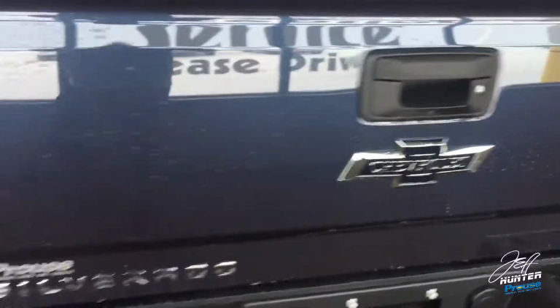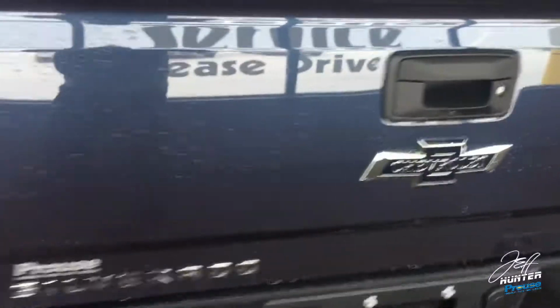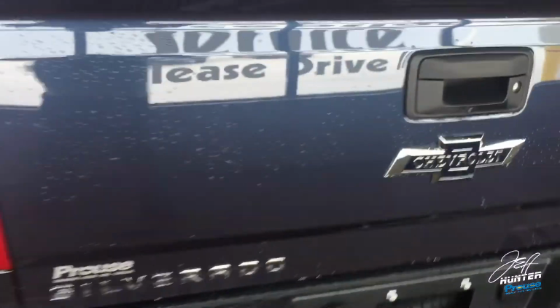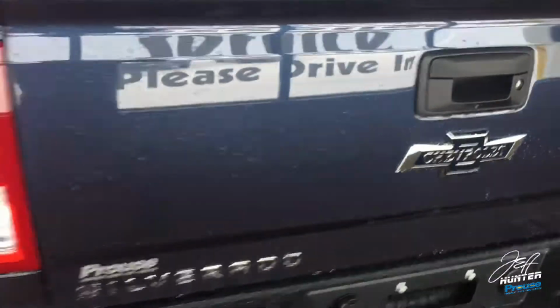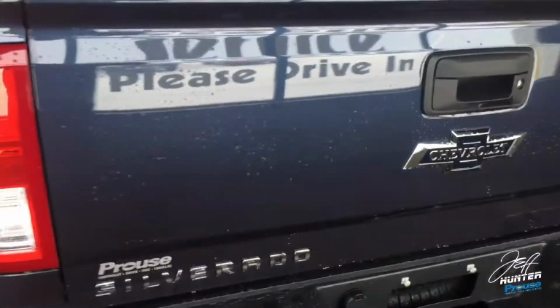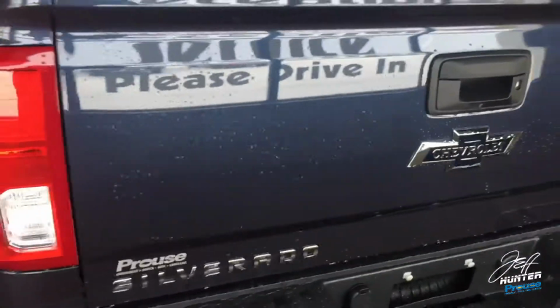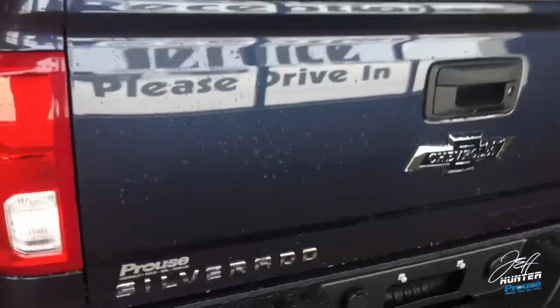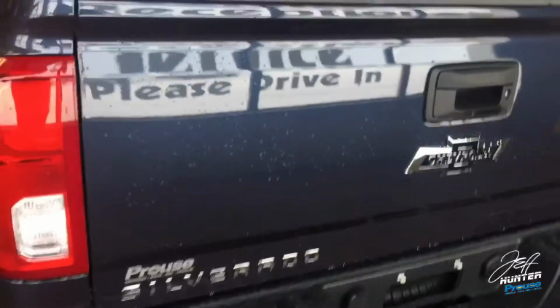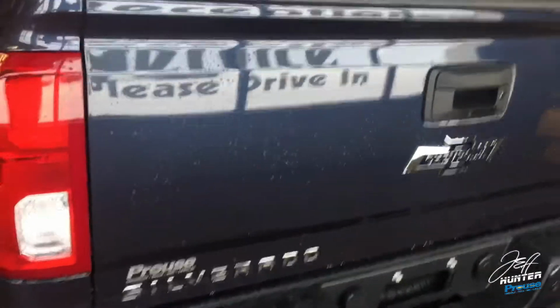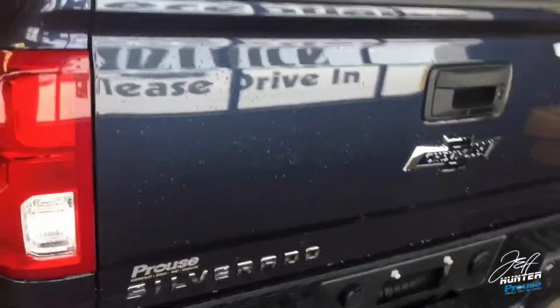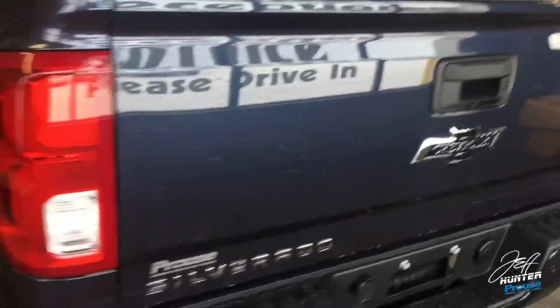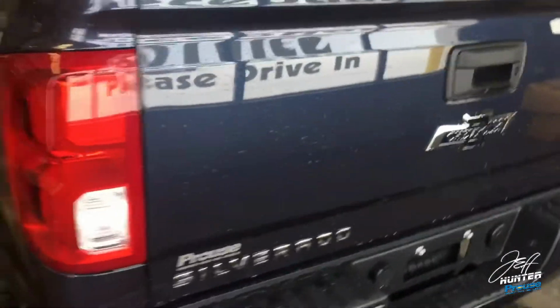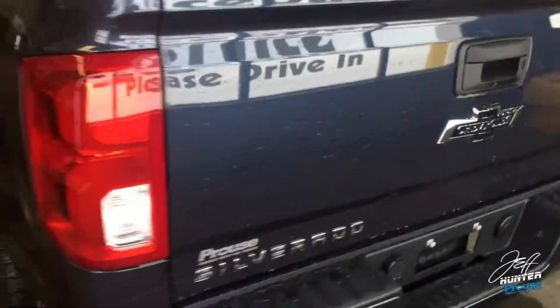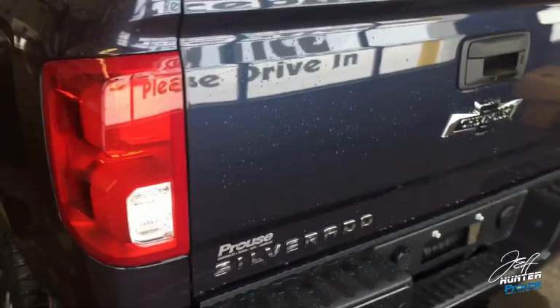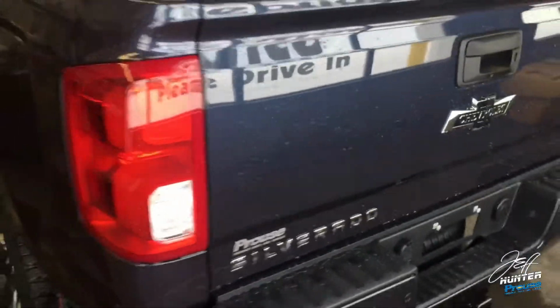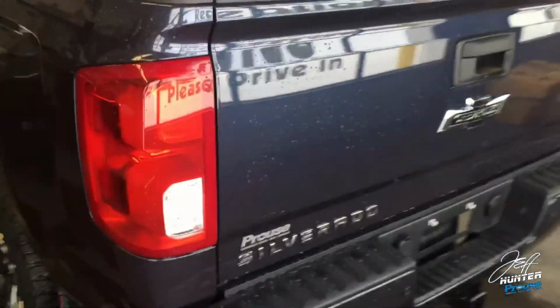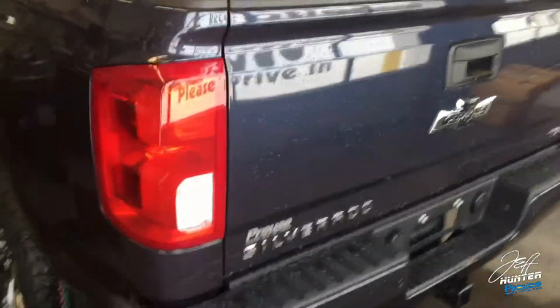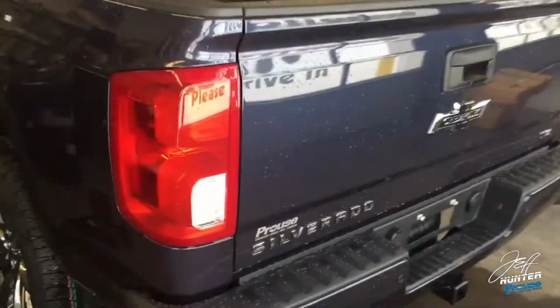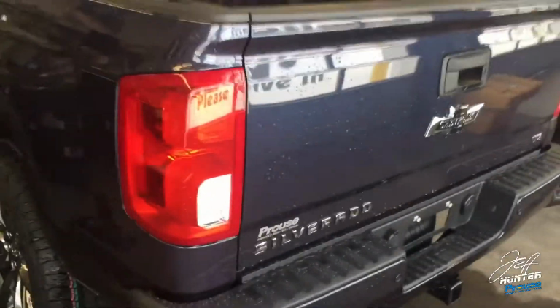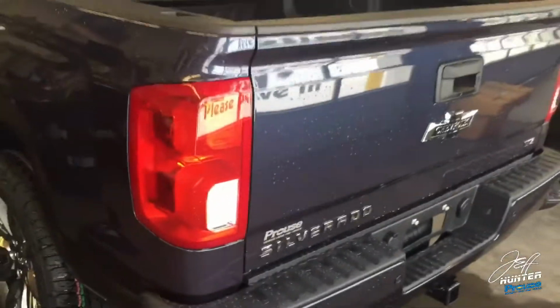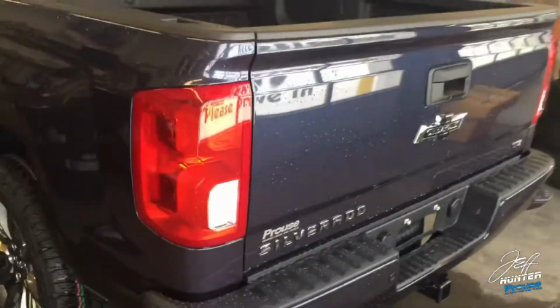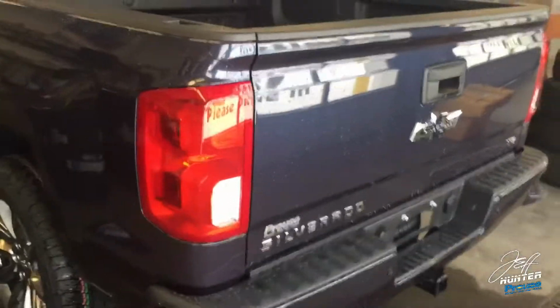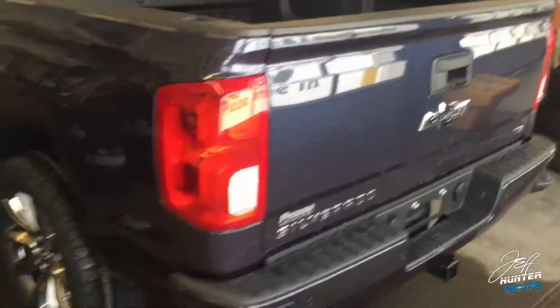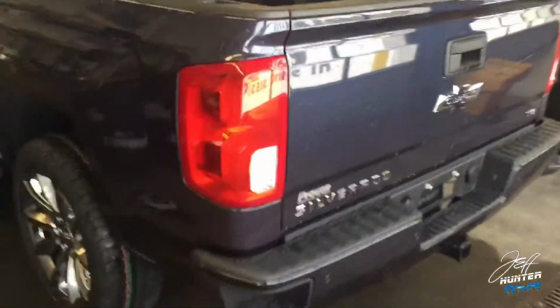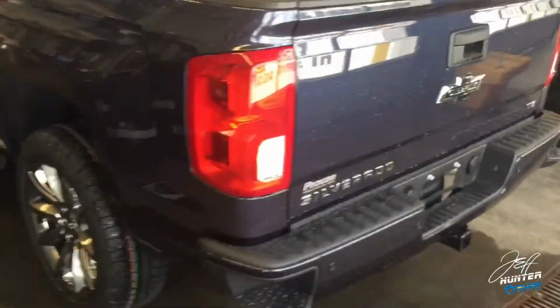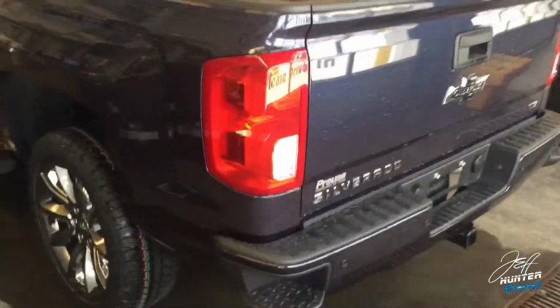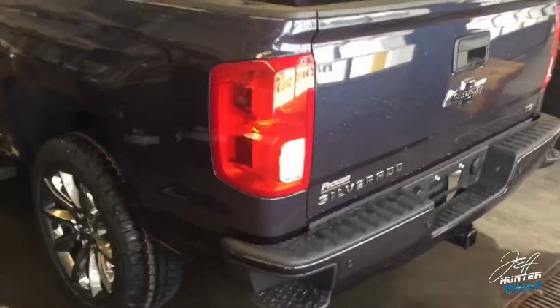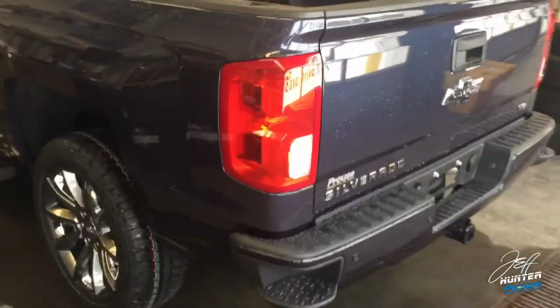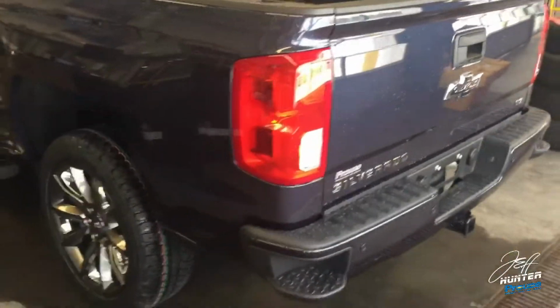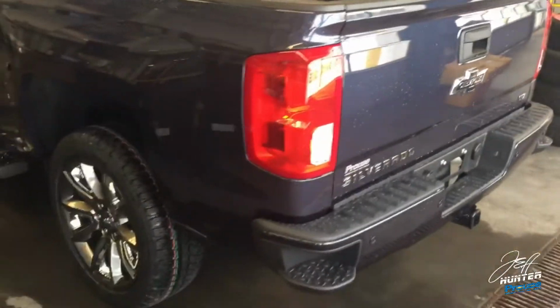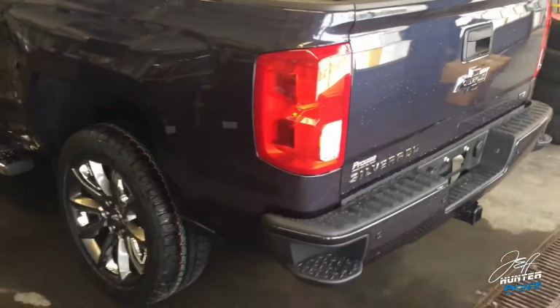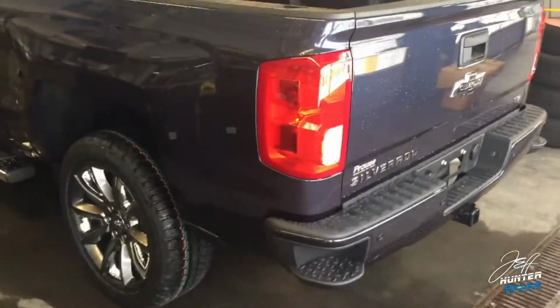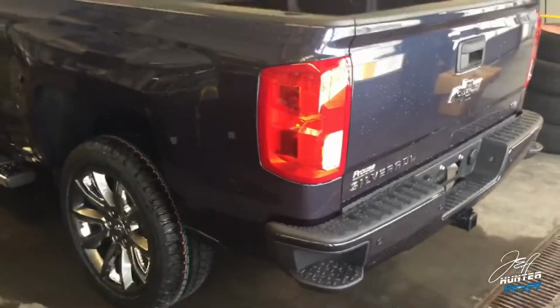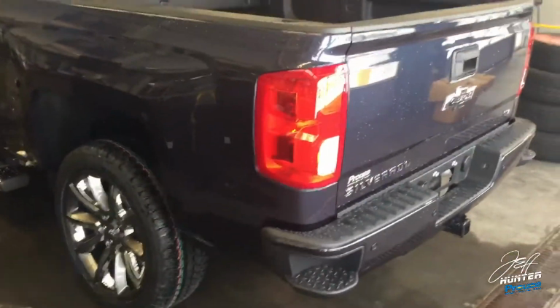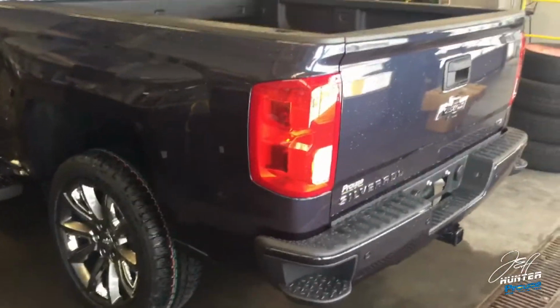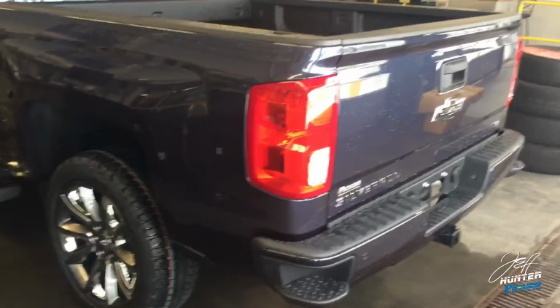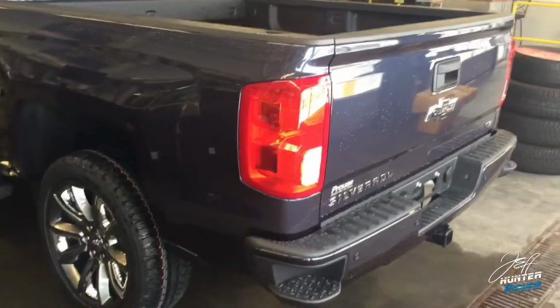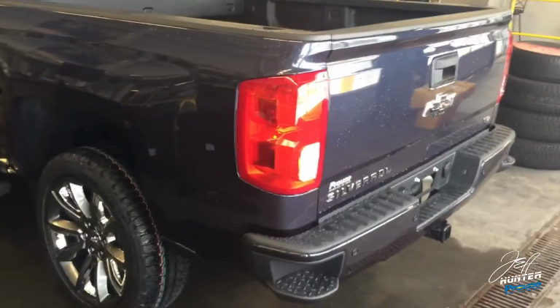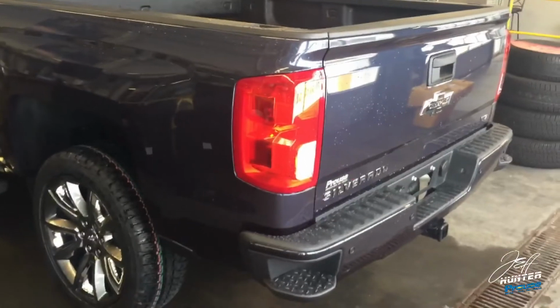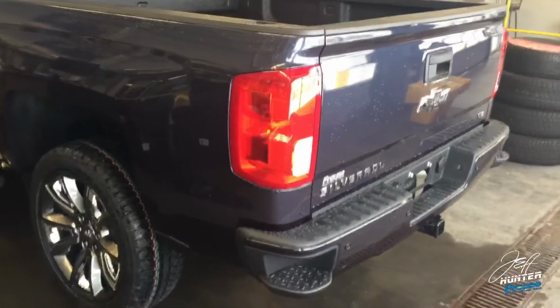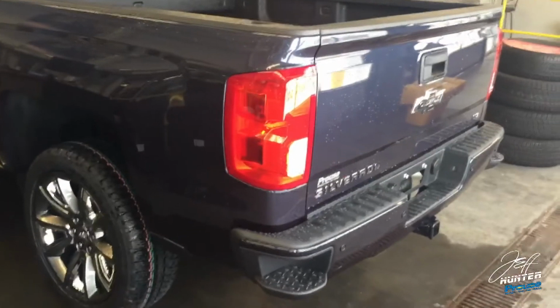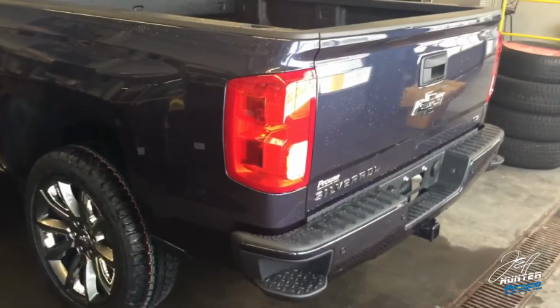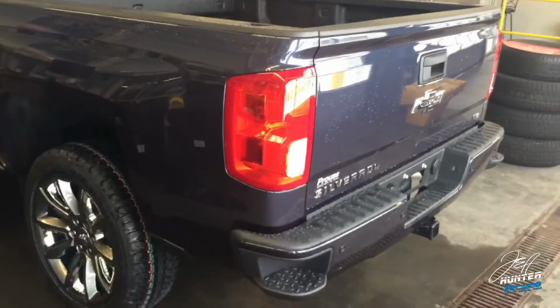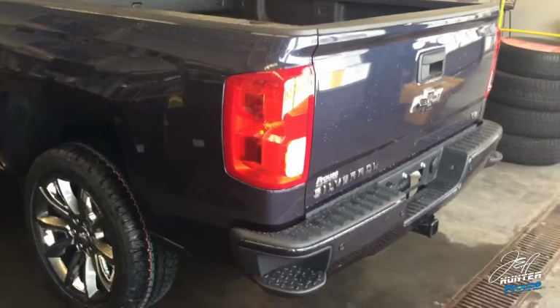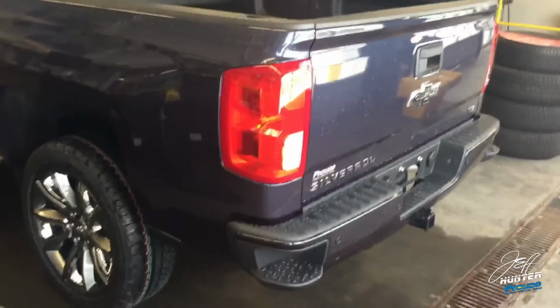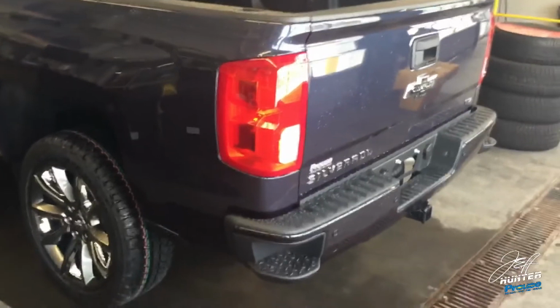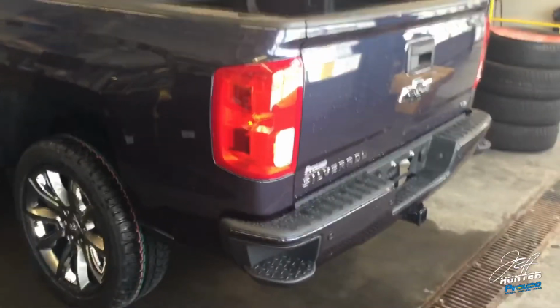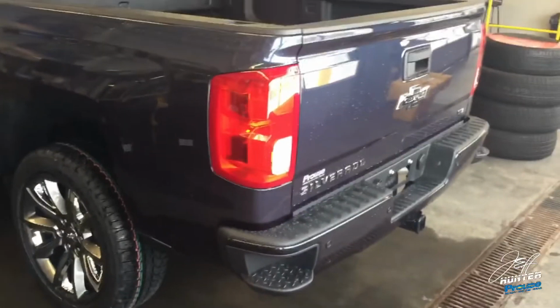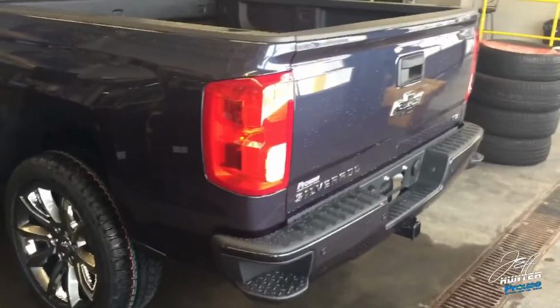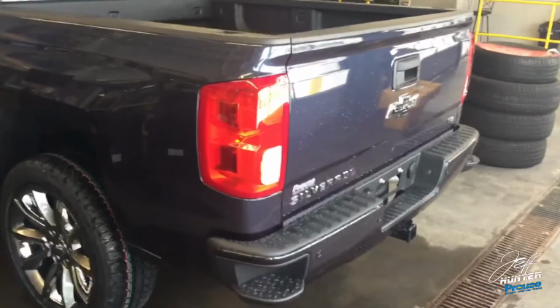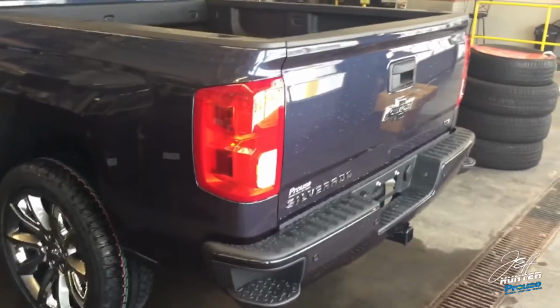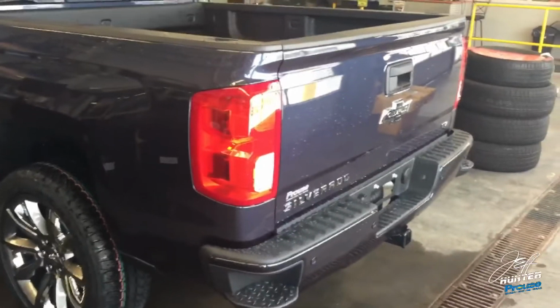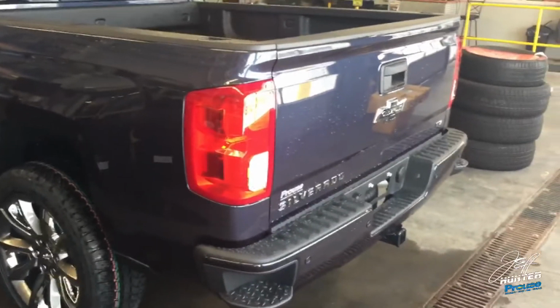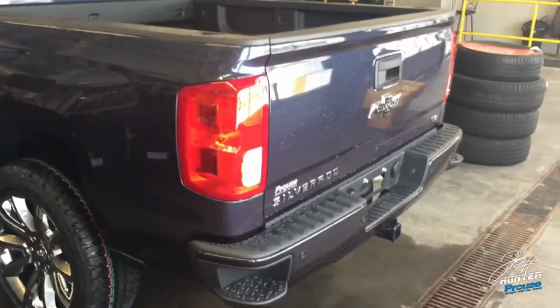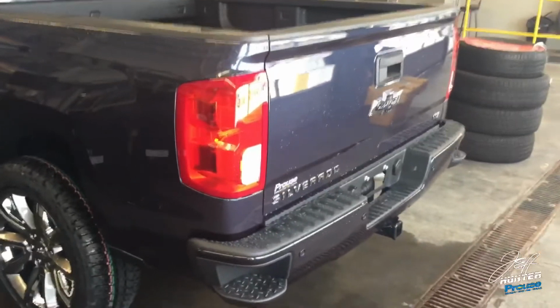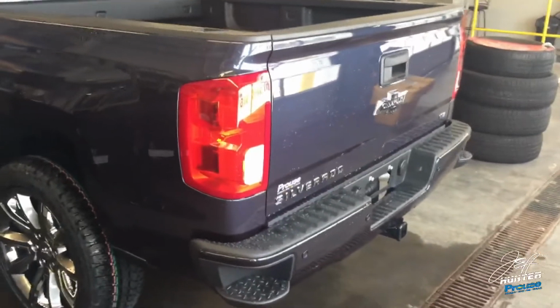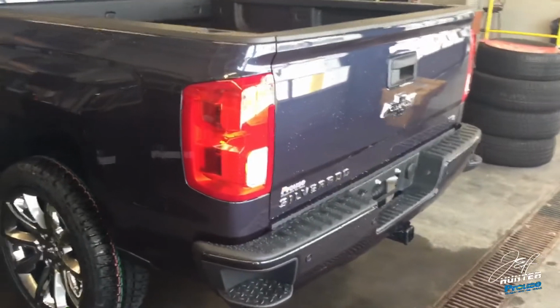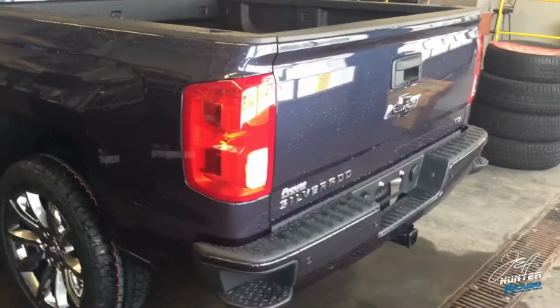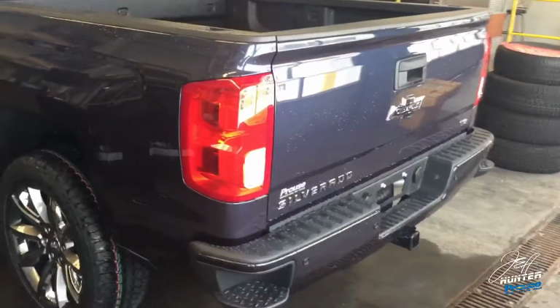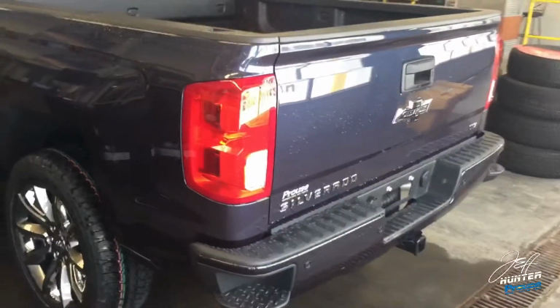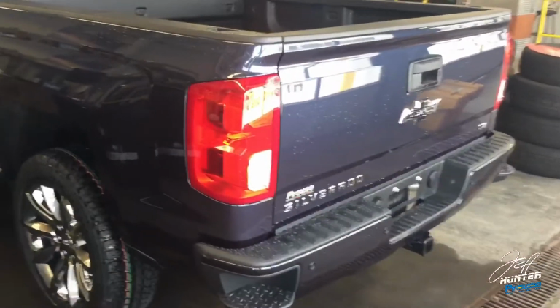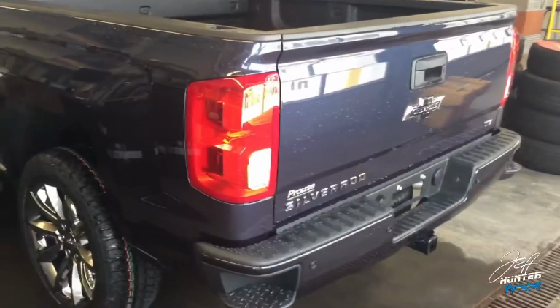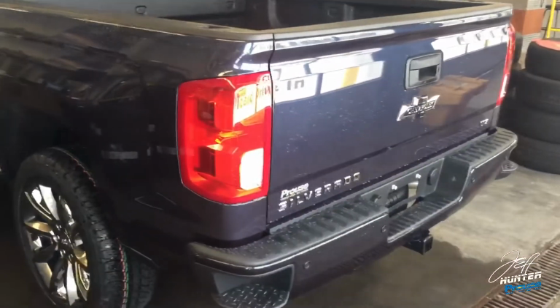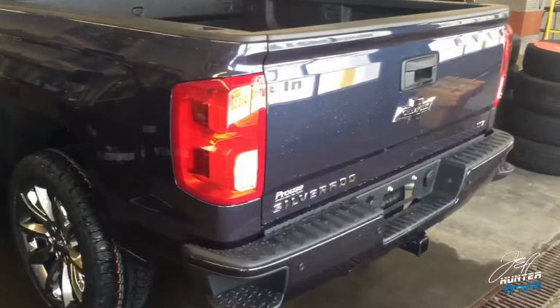They've also hung the heritage bowtie out here out back. This truck also has a special color — I really wish the camera showed this better — this is called Centennial Blue. It's easily one of the best-looking colors I've ever seen on a truck, and I'm not just saying that; this is beautiful.